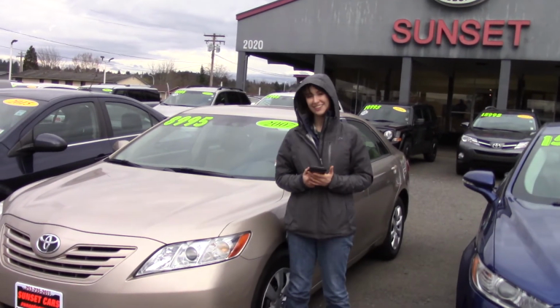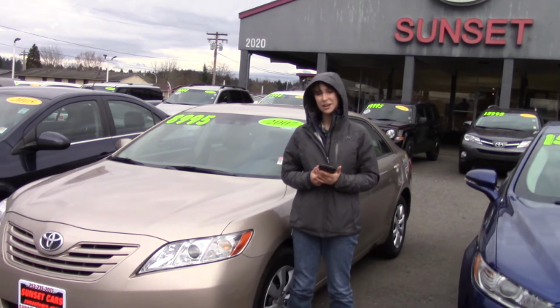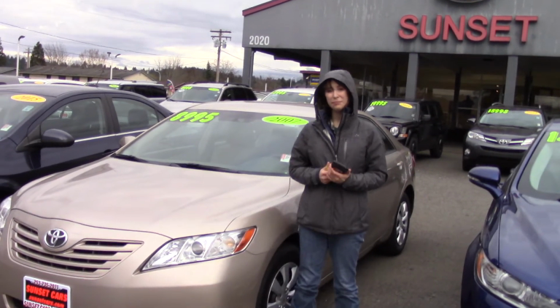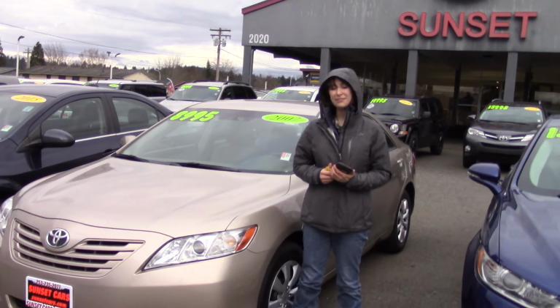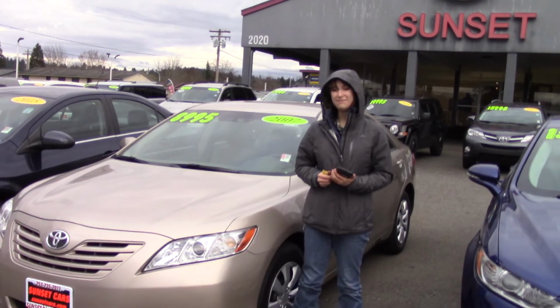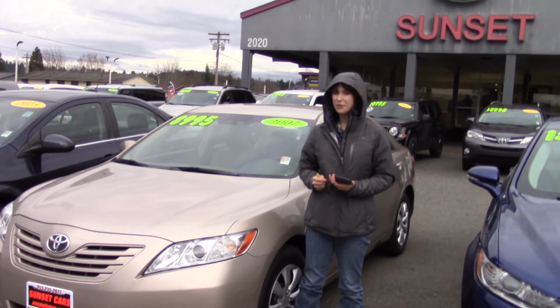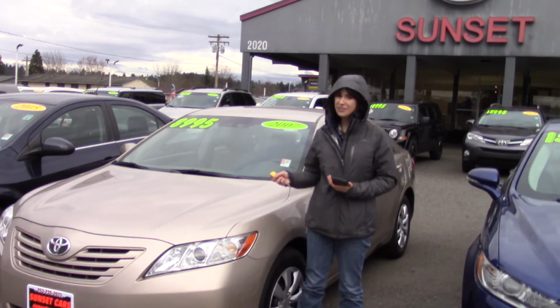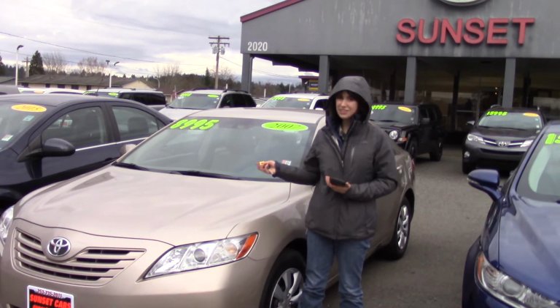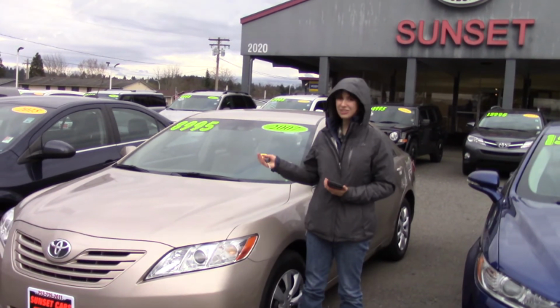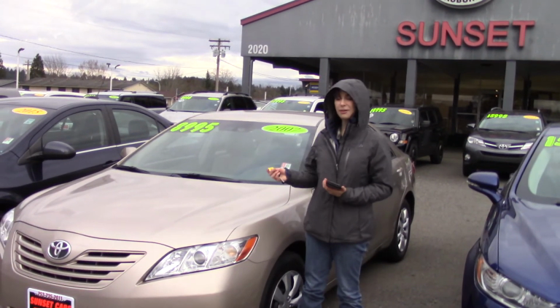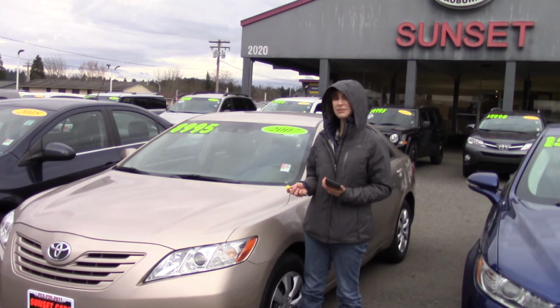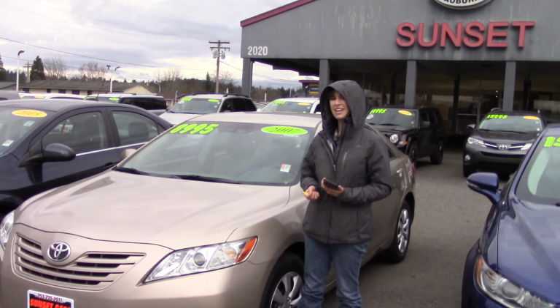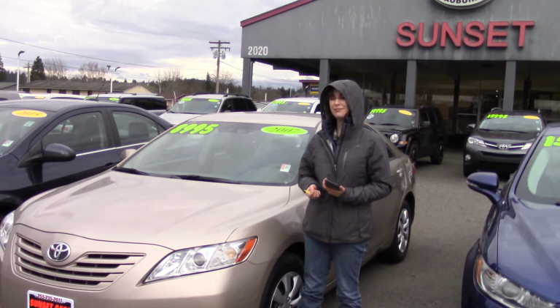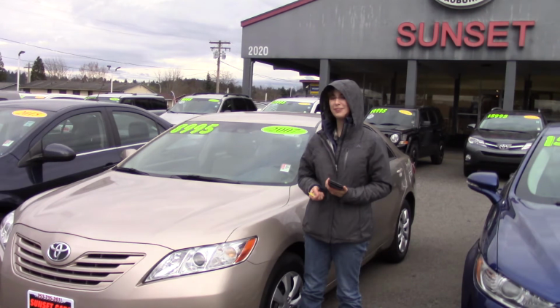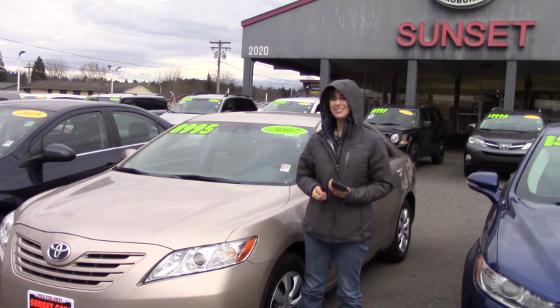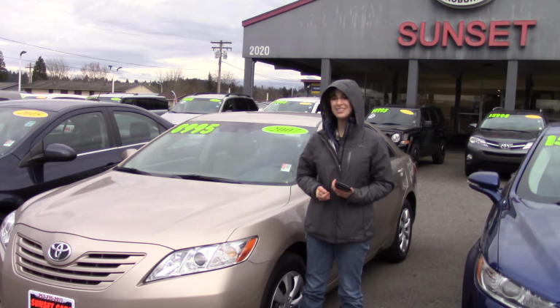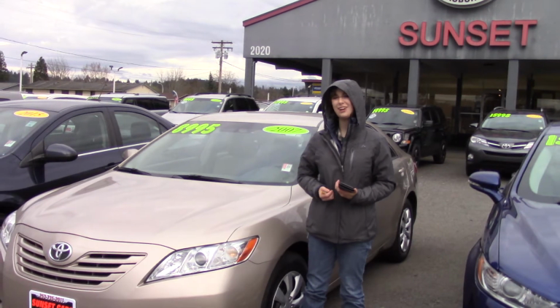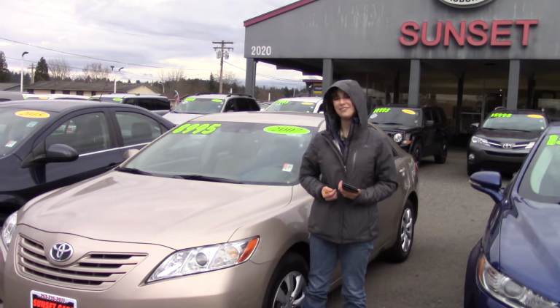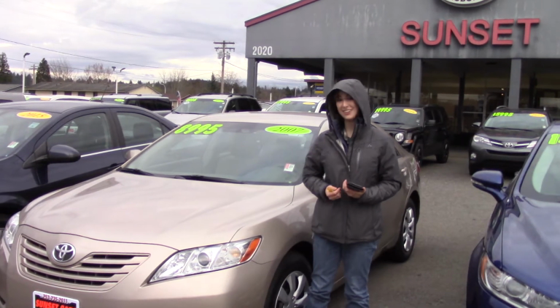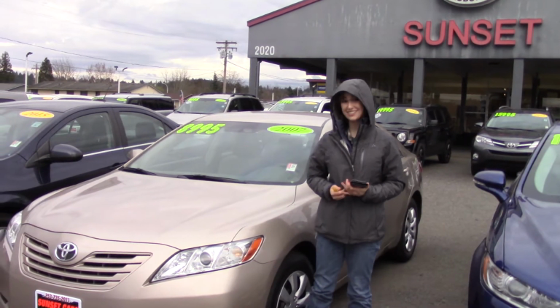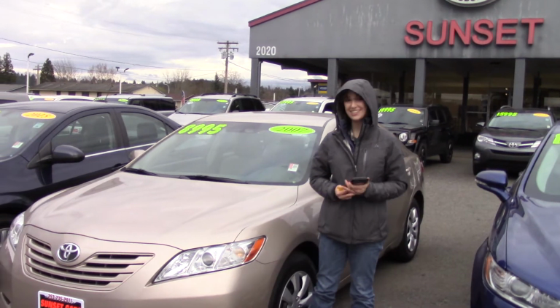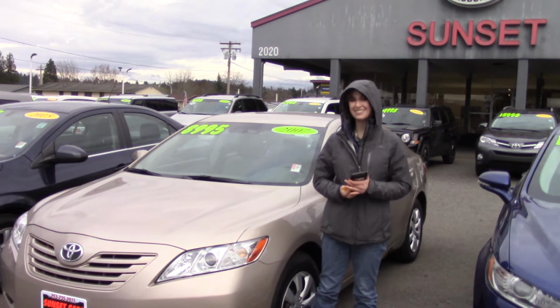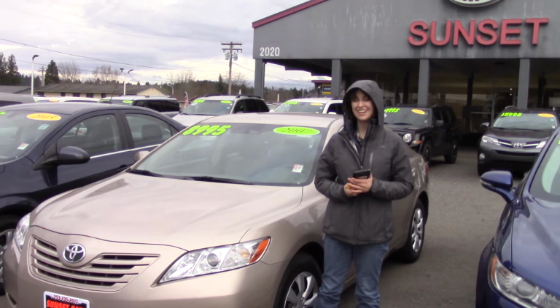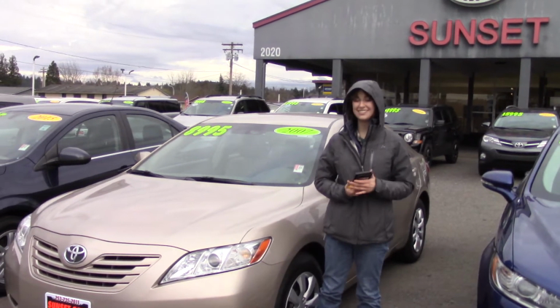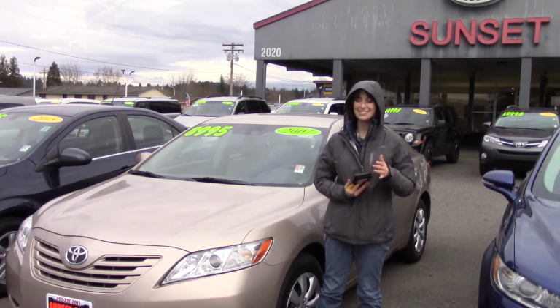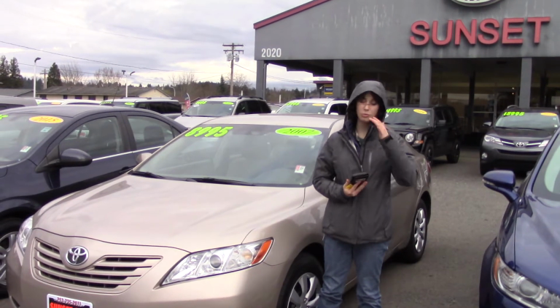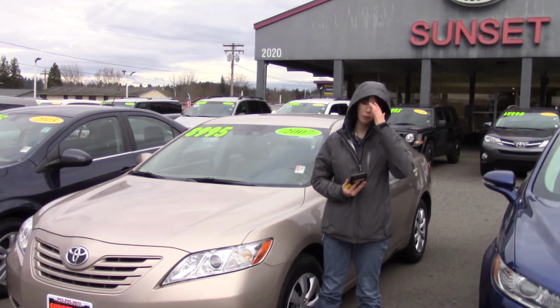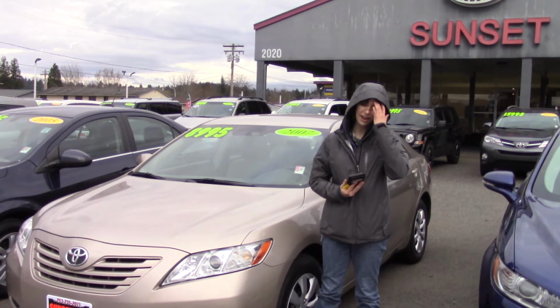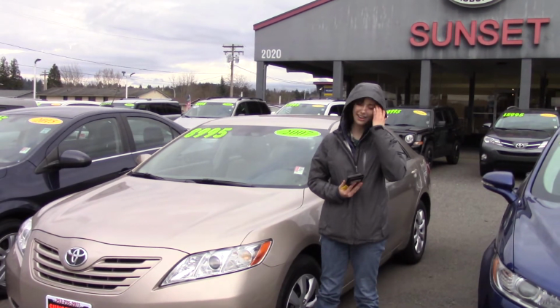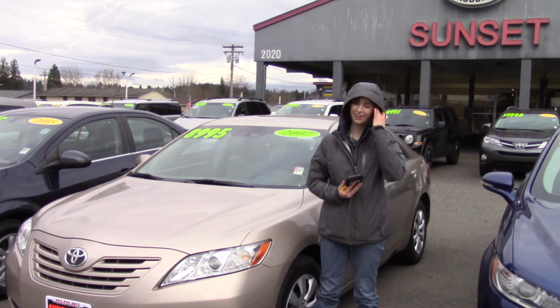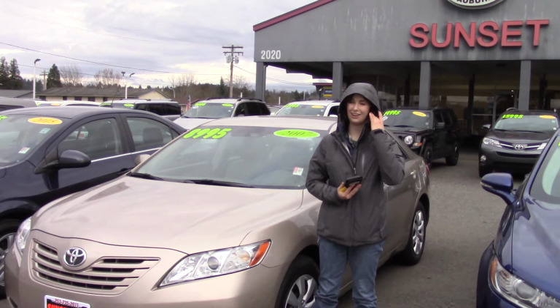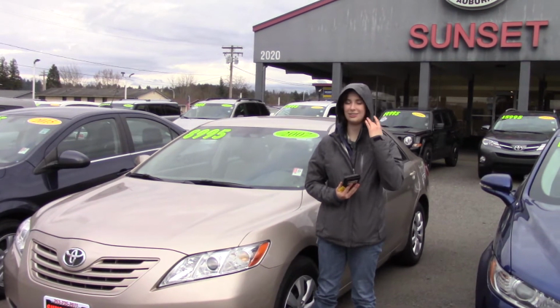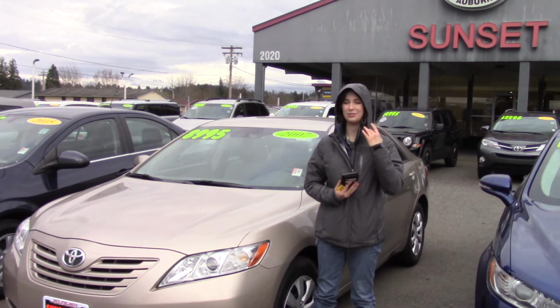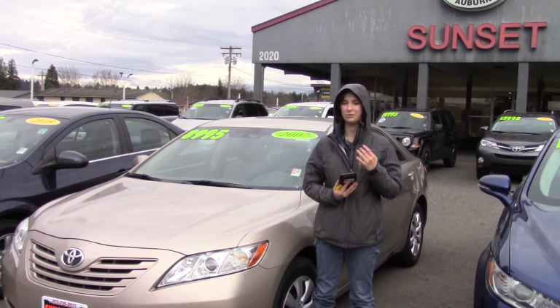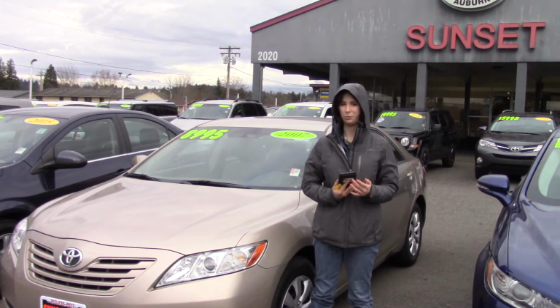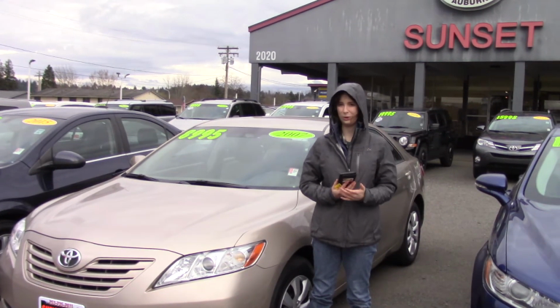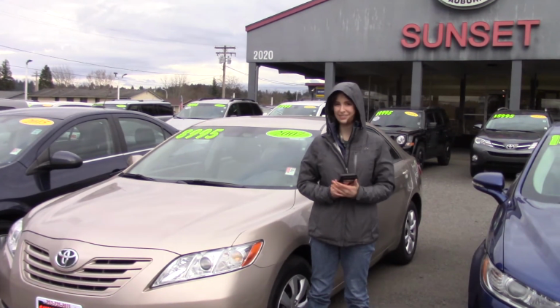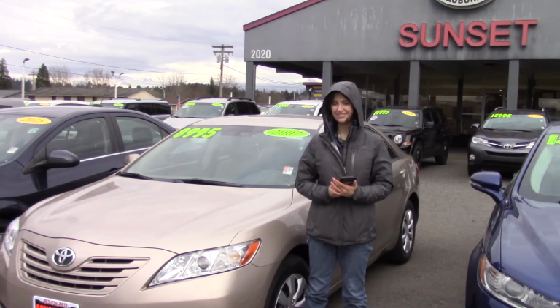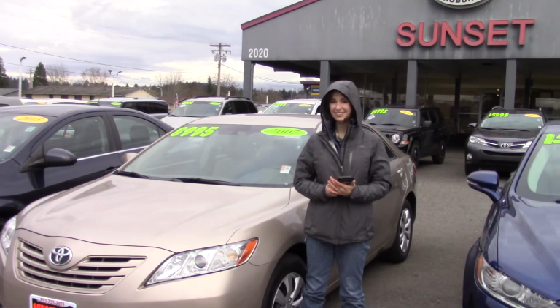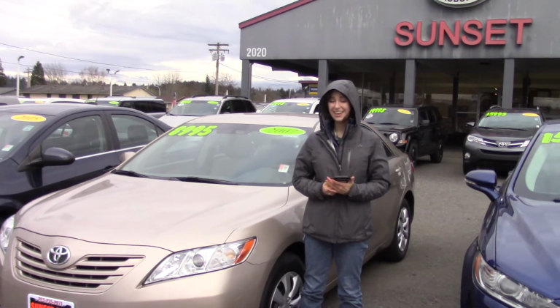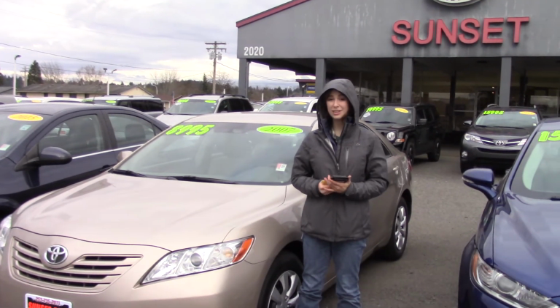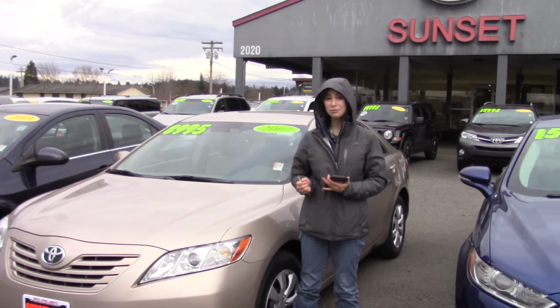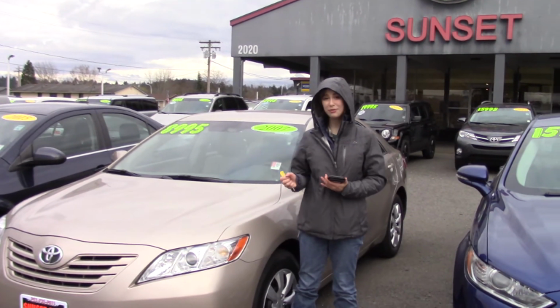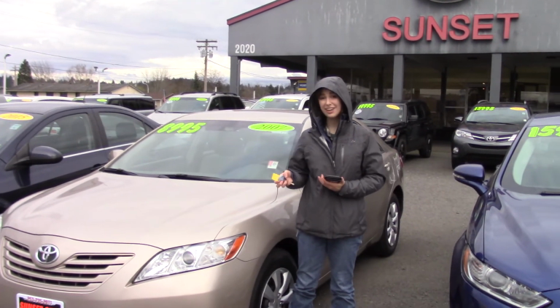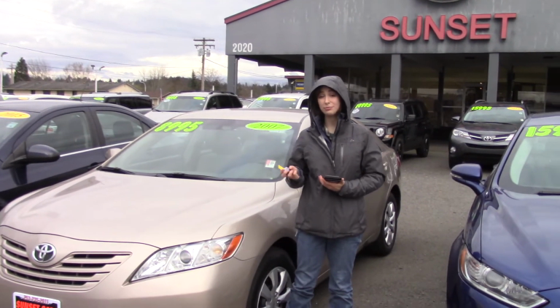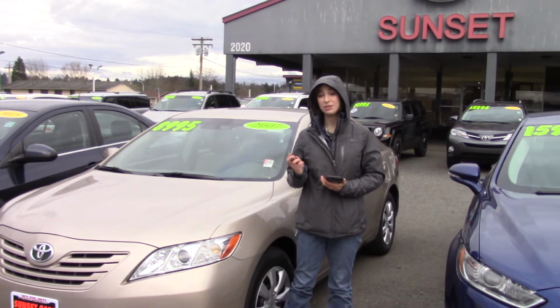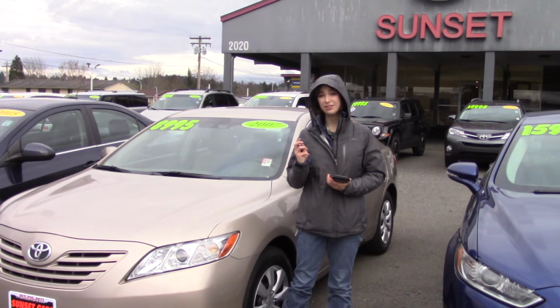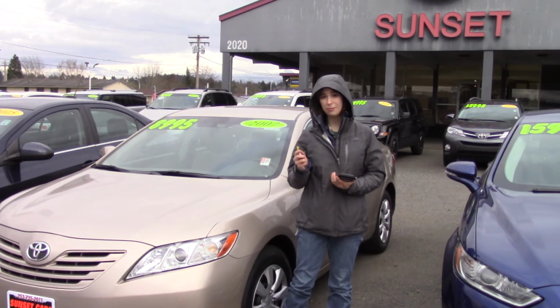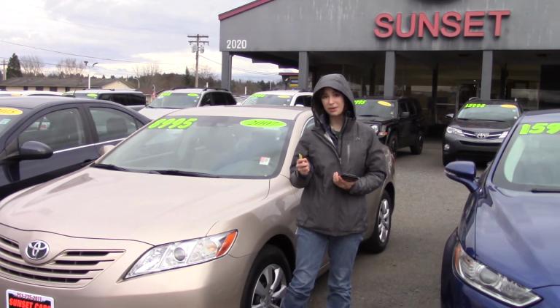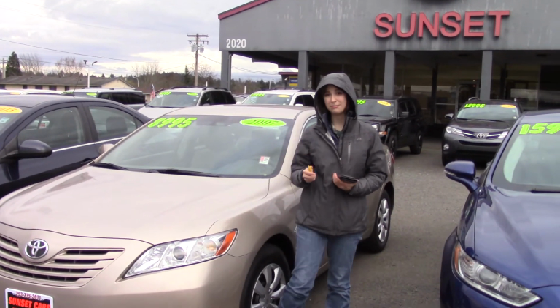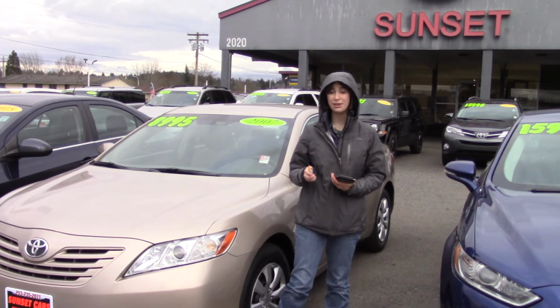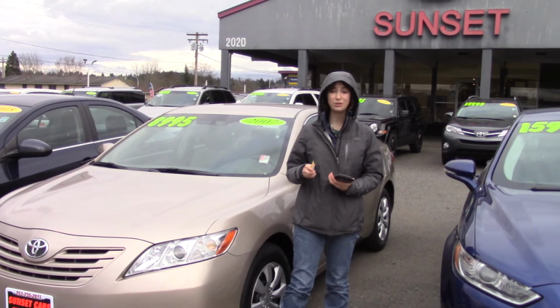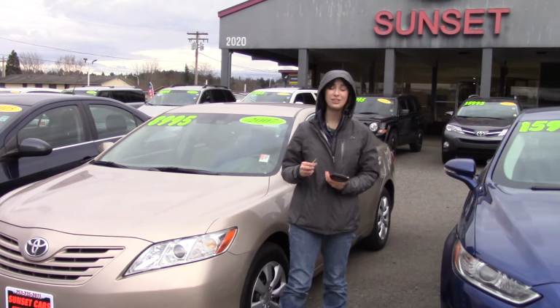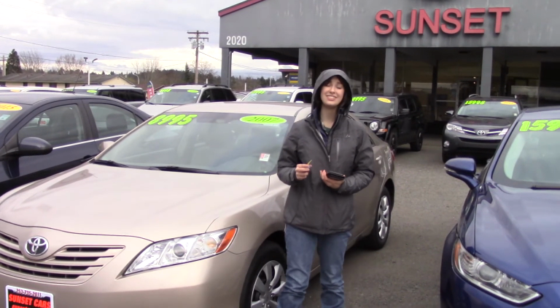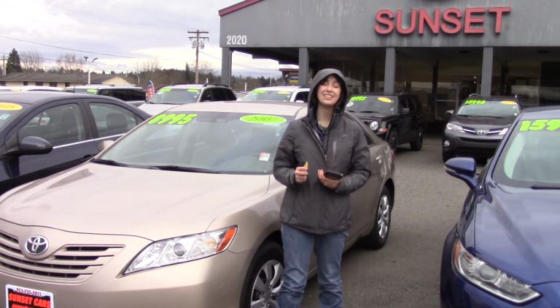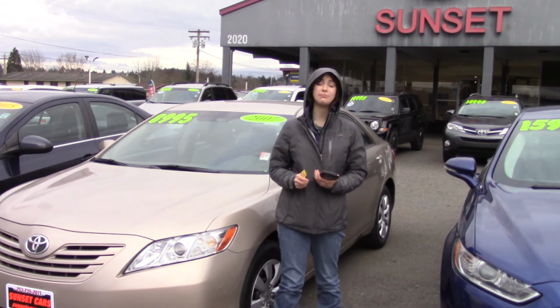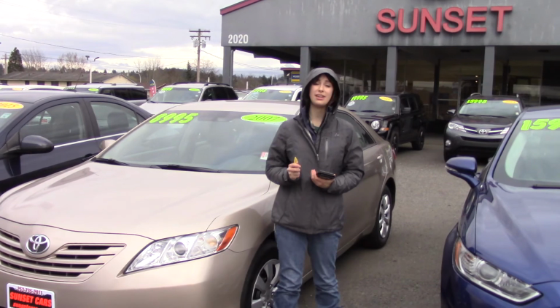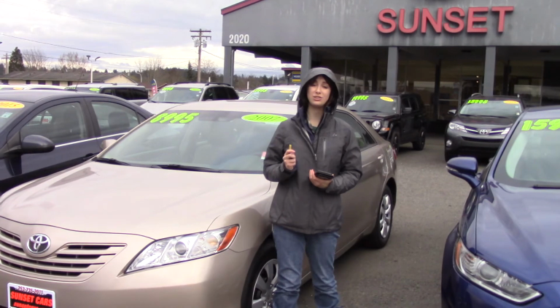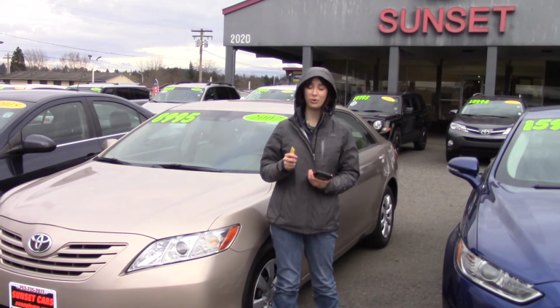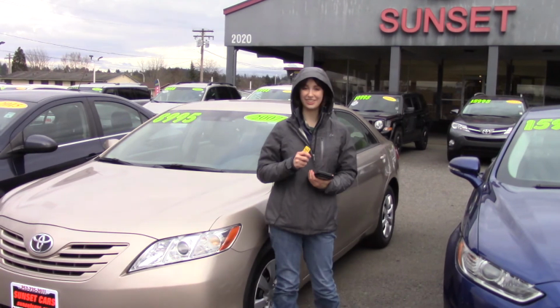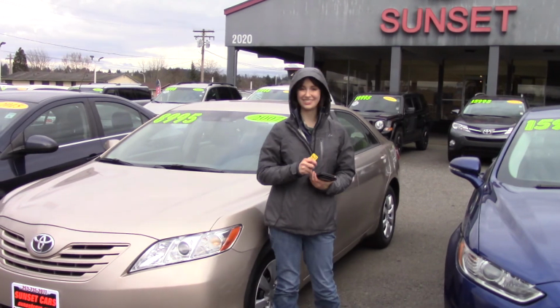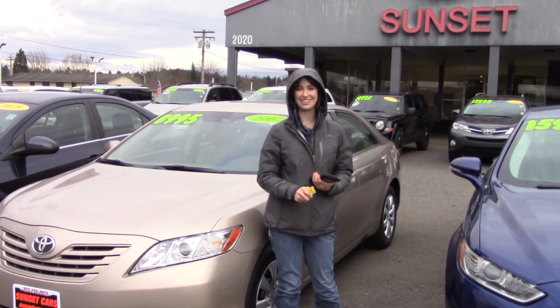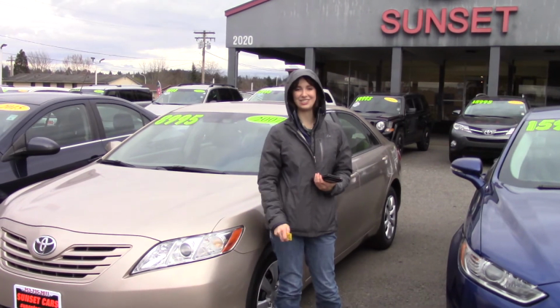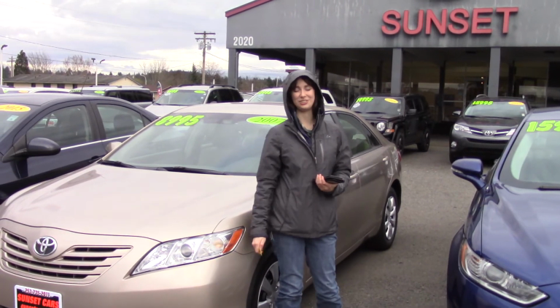But you really should come and take it for a test drive here at Sunset and see why it got all those awards. And don't forget, when you come in, make sure you tell them that Jordan sent you.